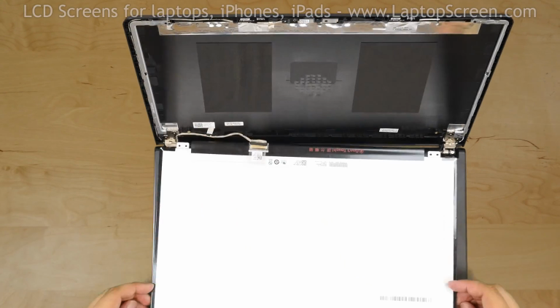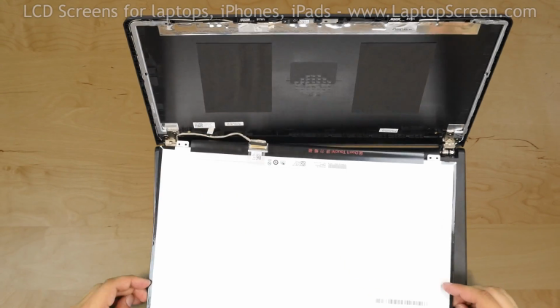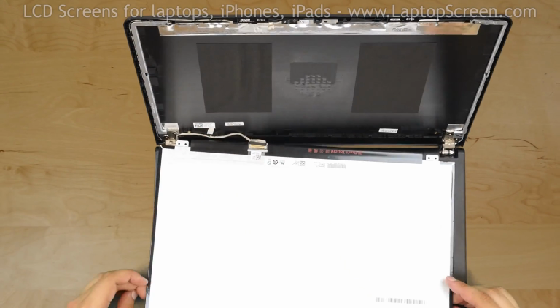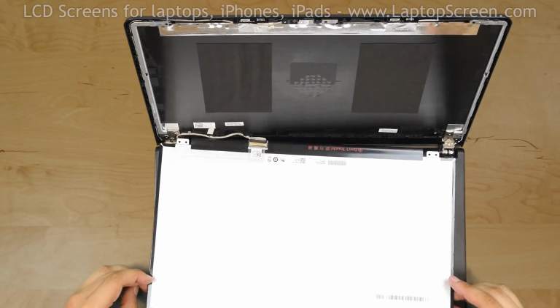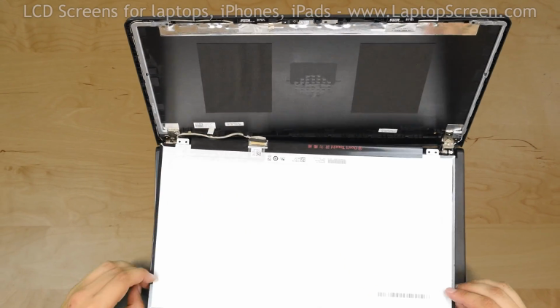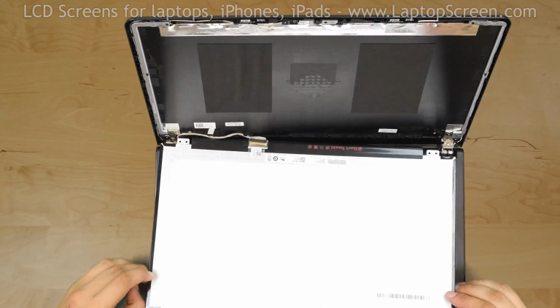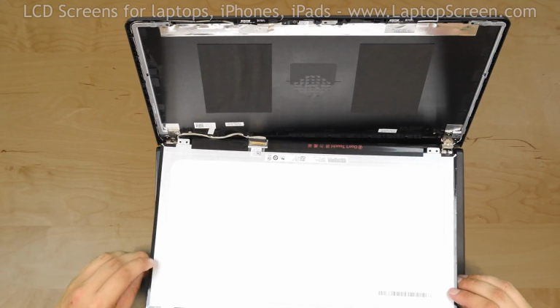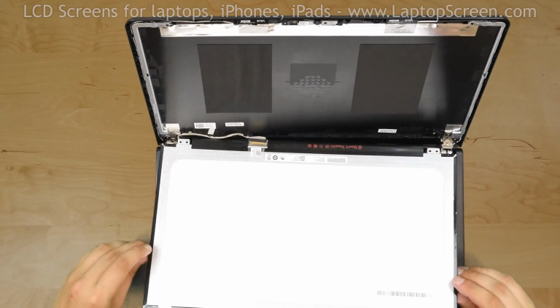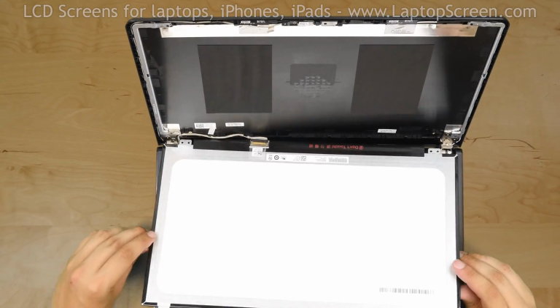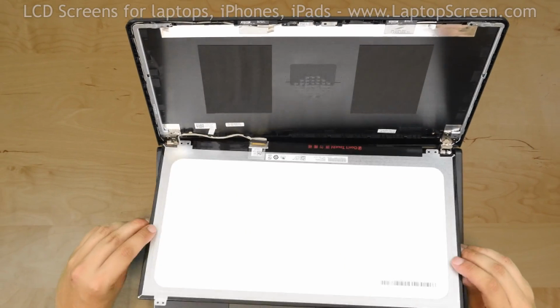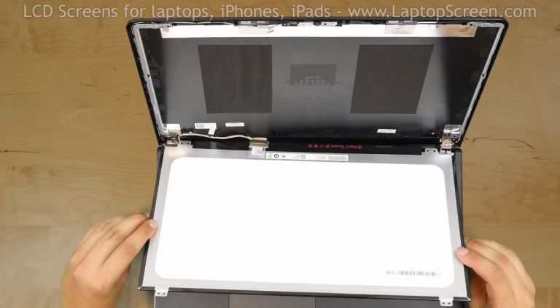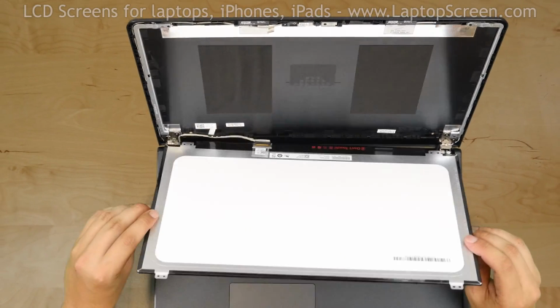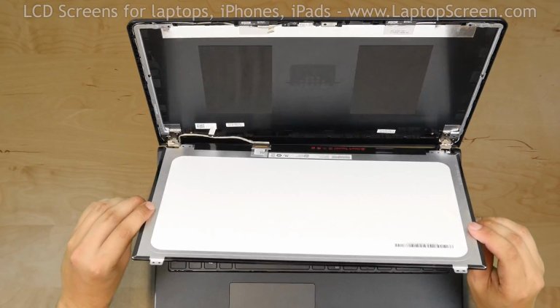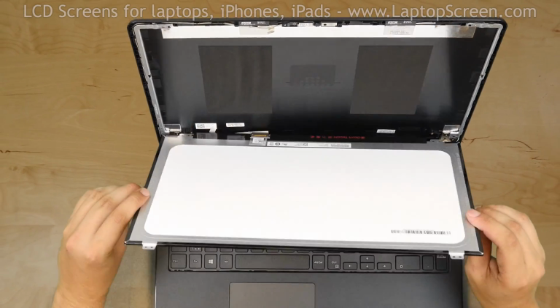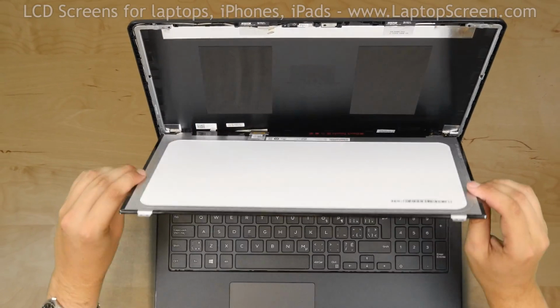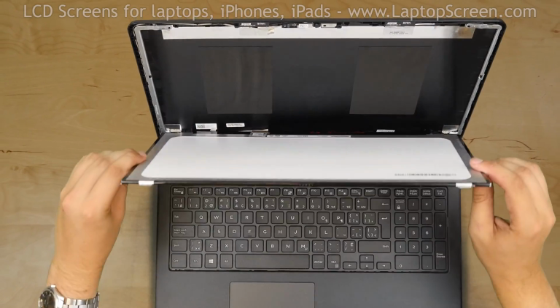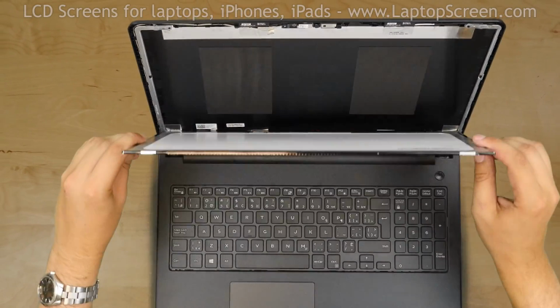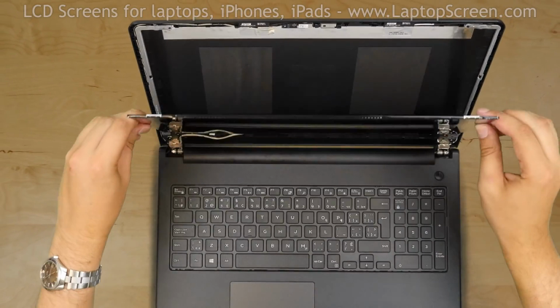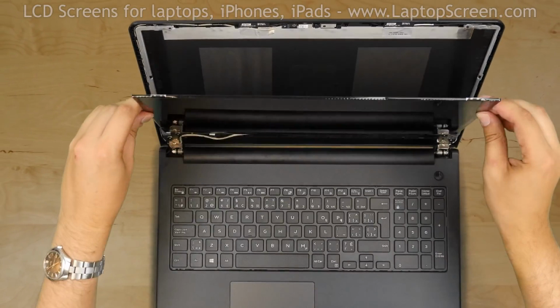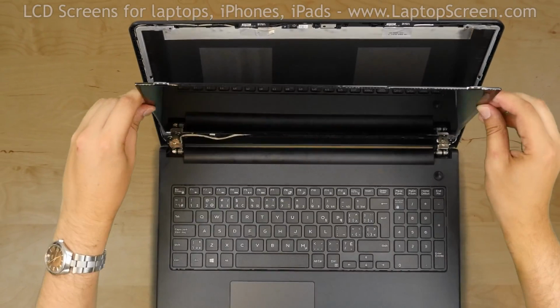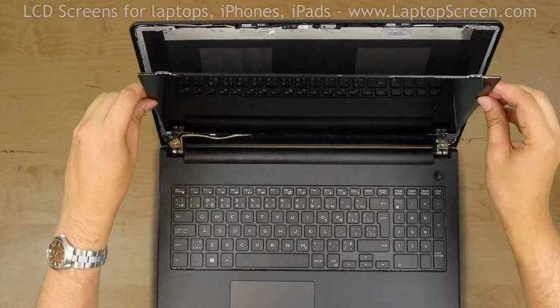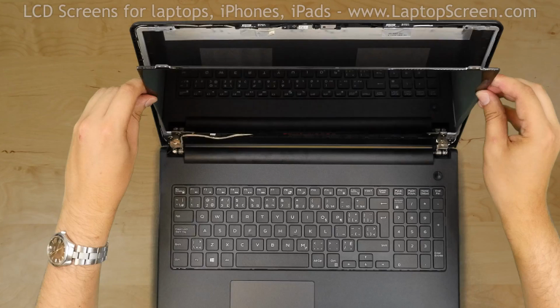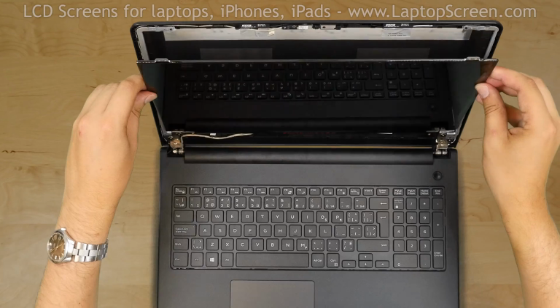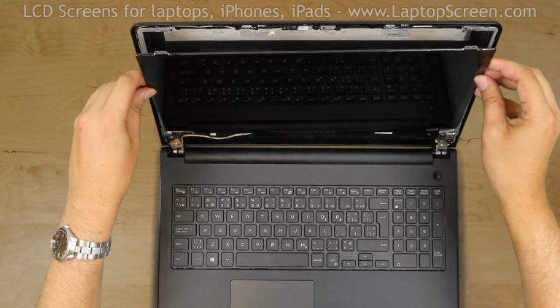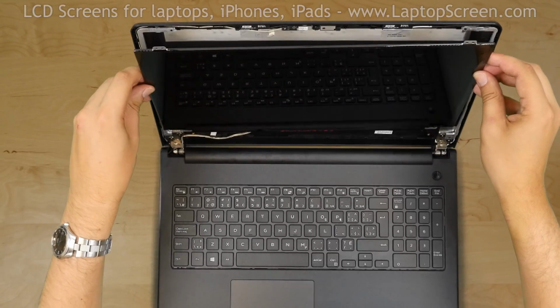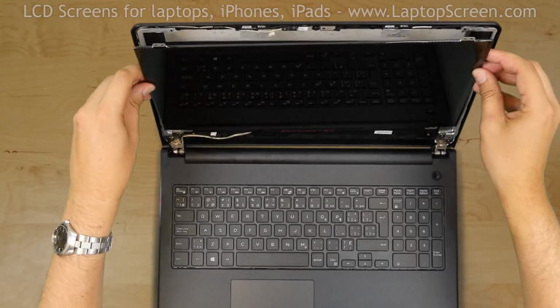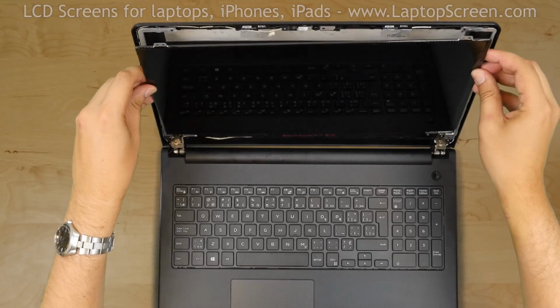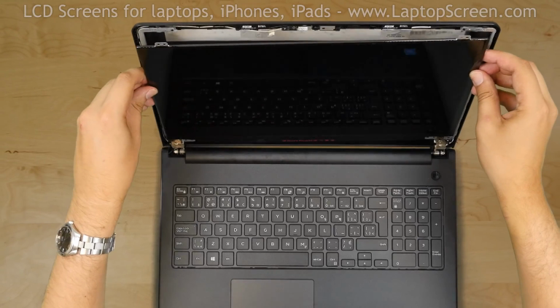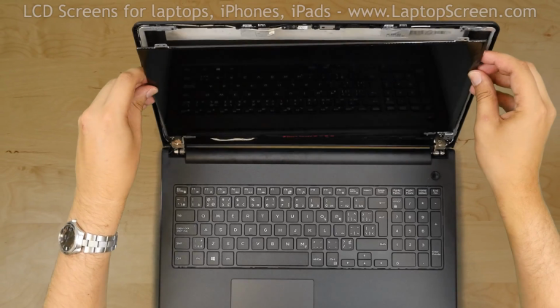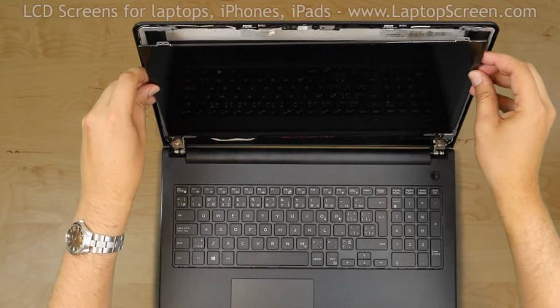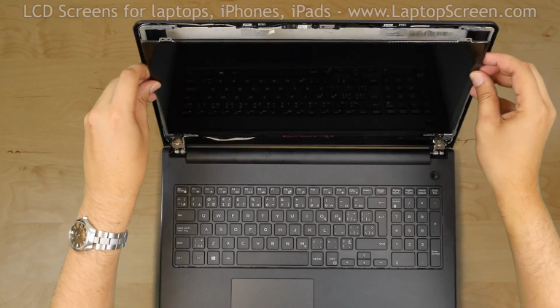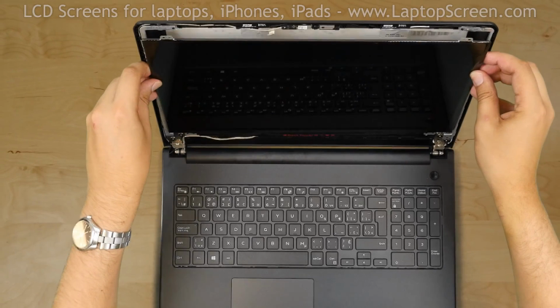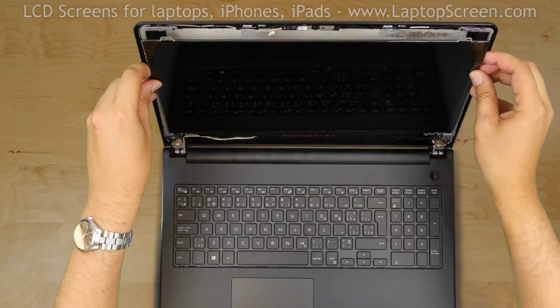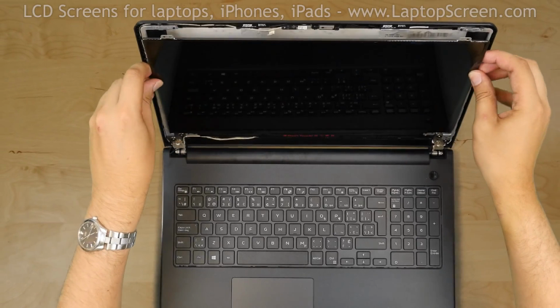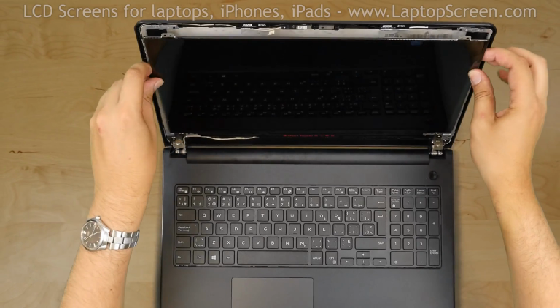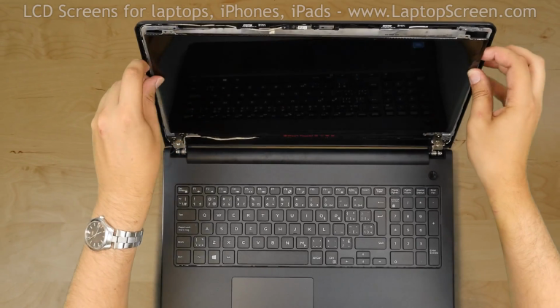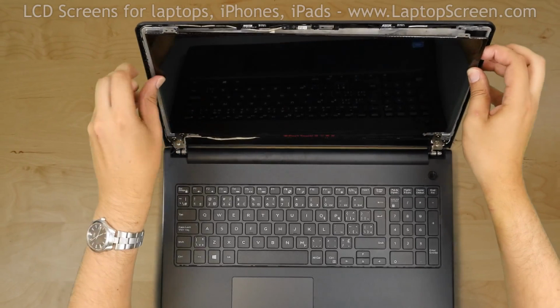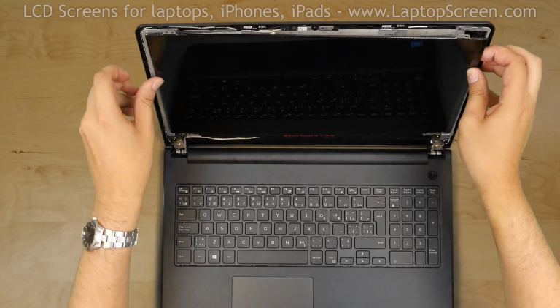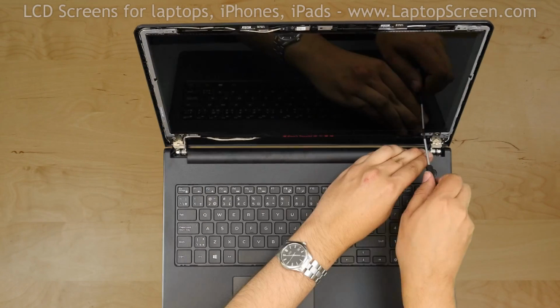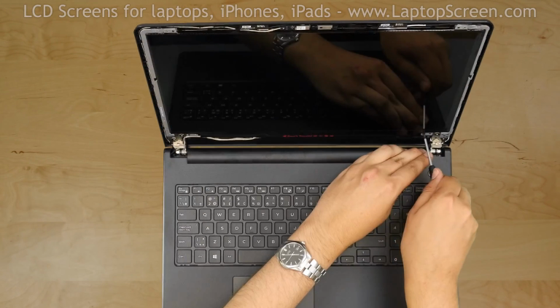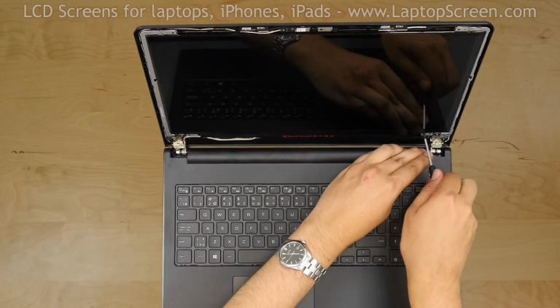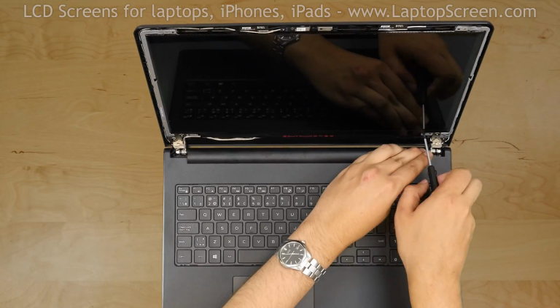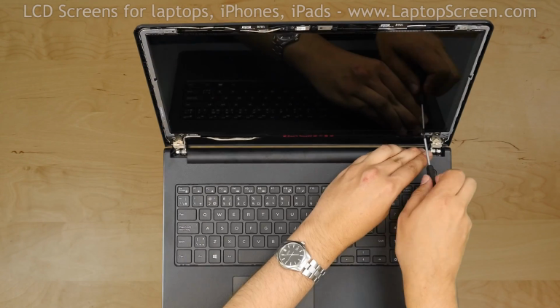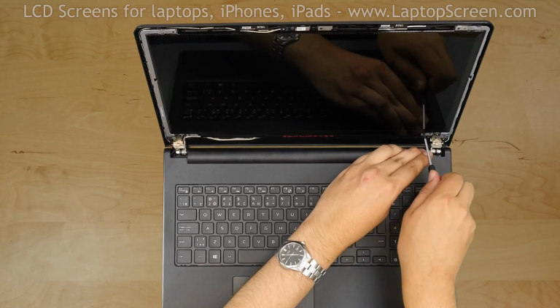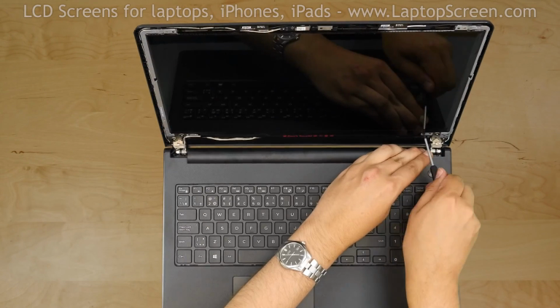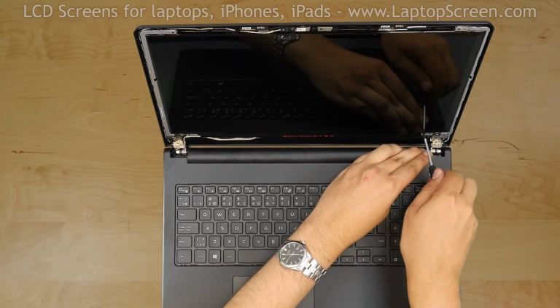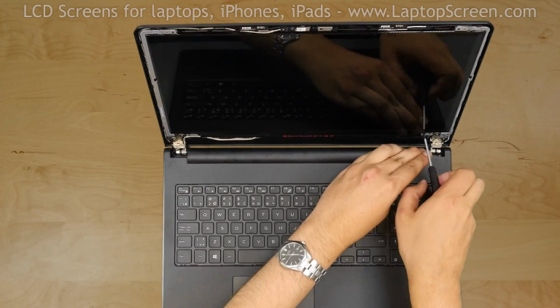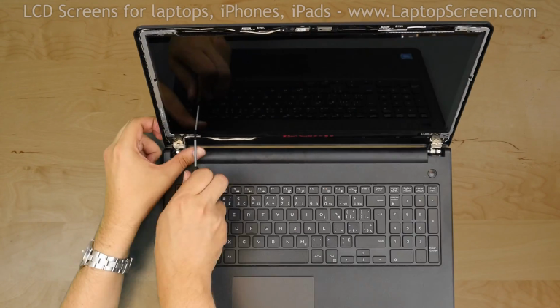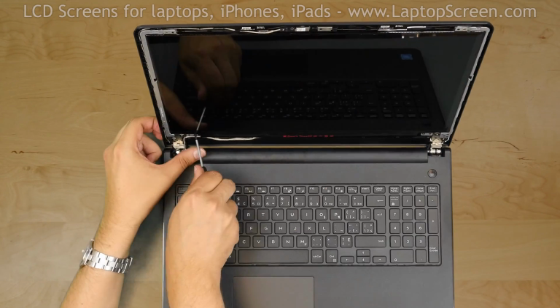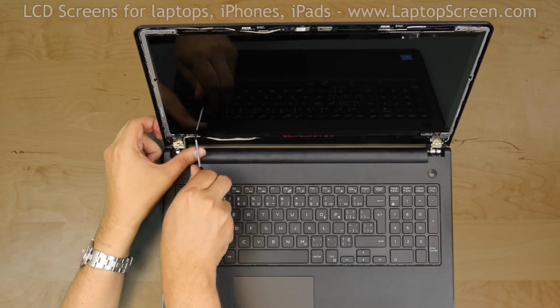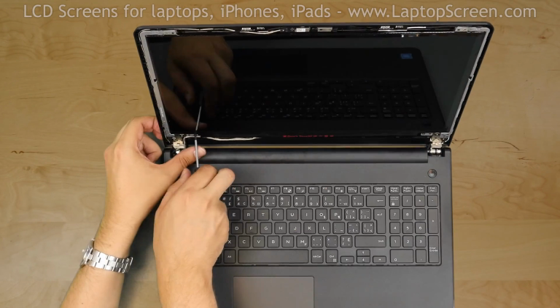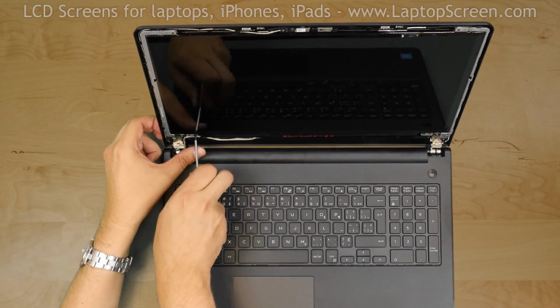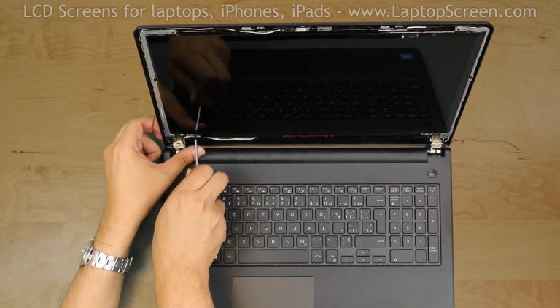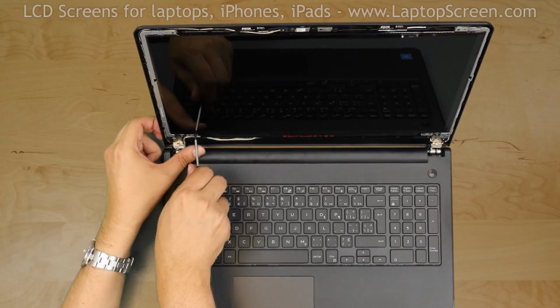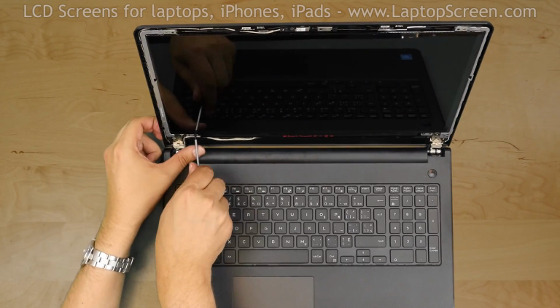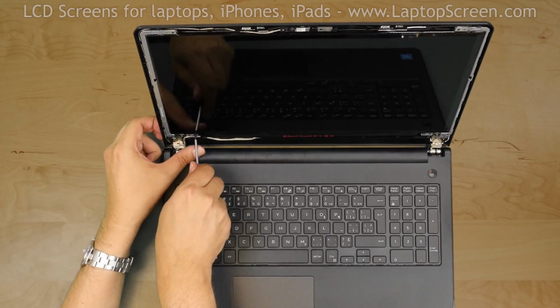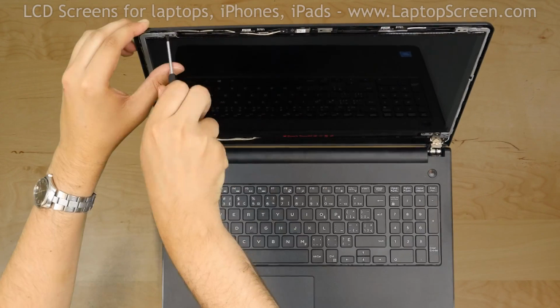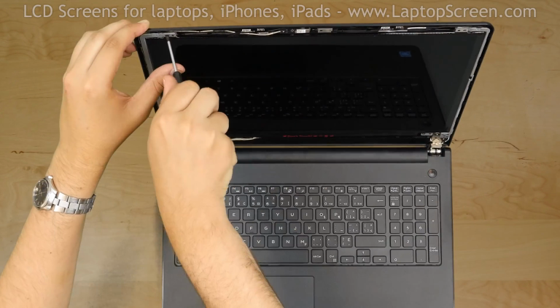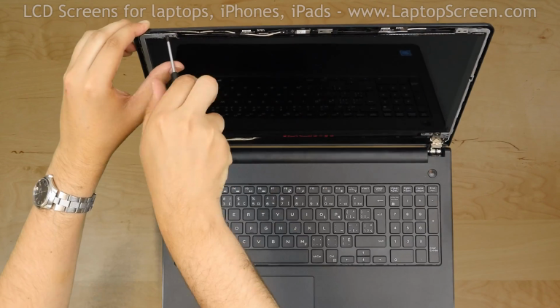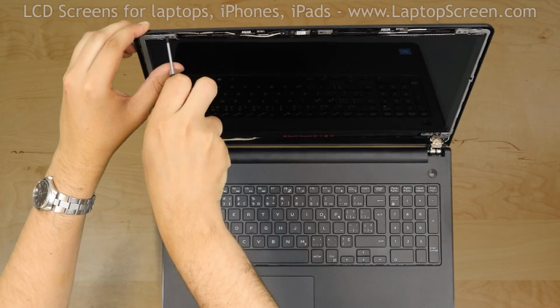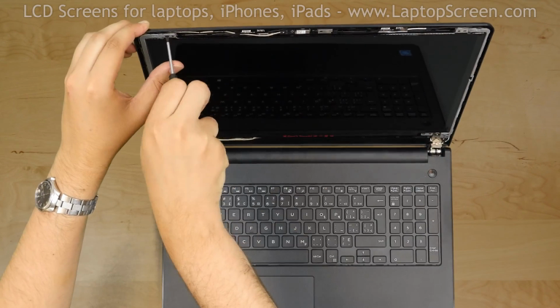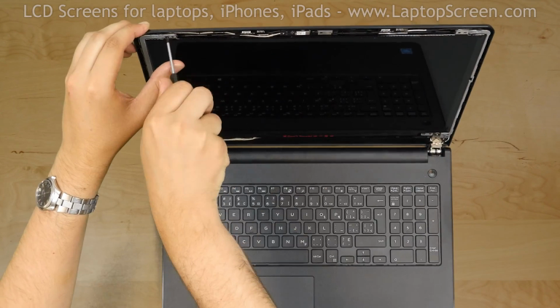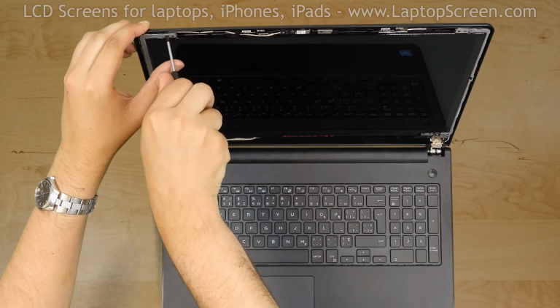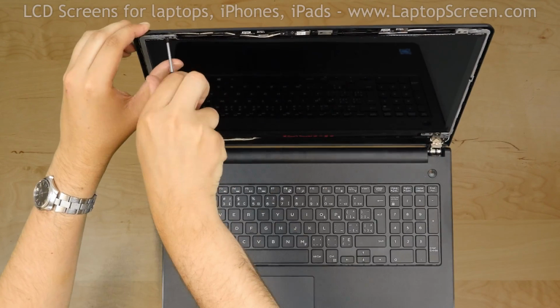Lift the screen up and align it with the mounting holes. Replace the 4 Phillips screws, one in each corner.